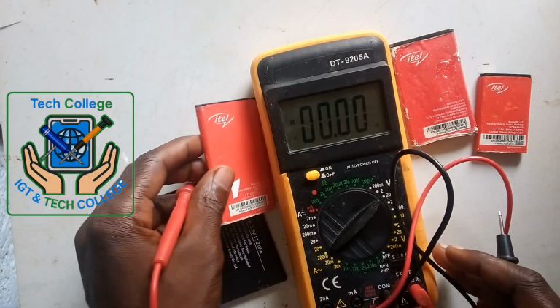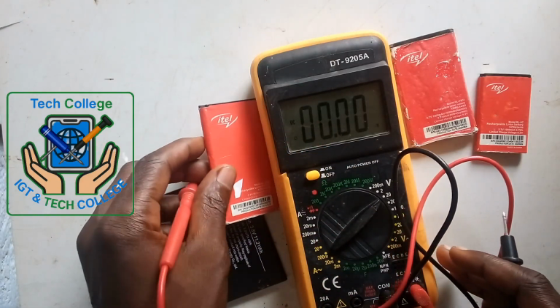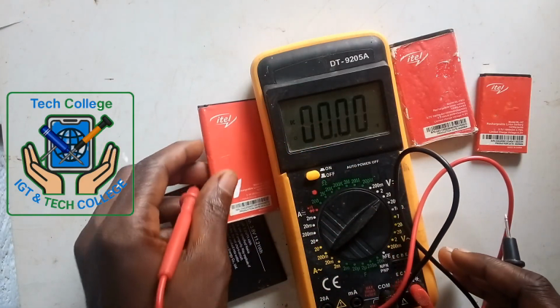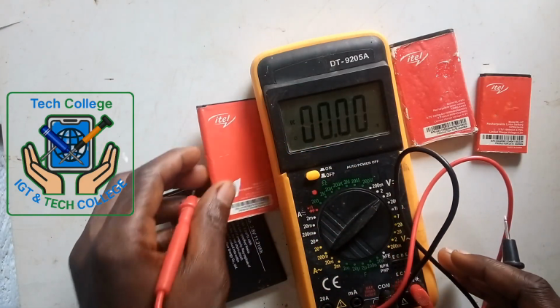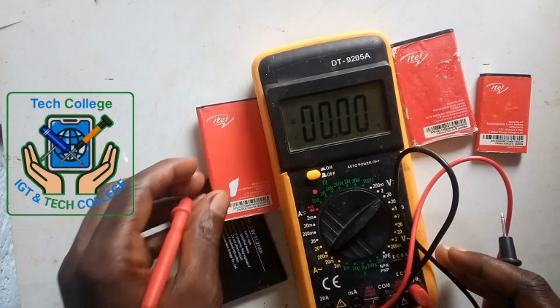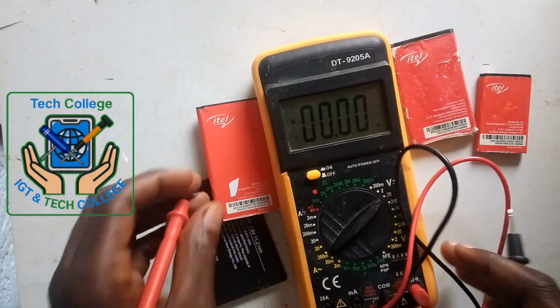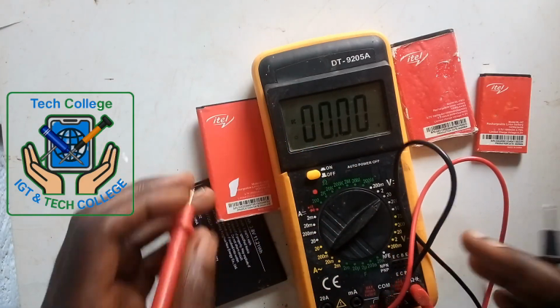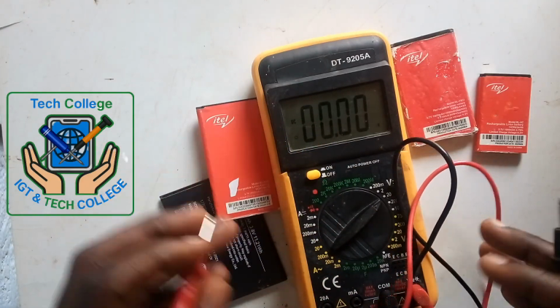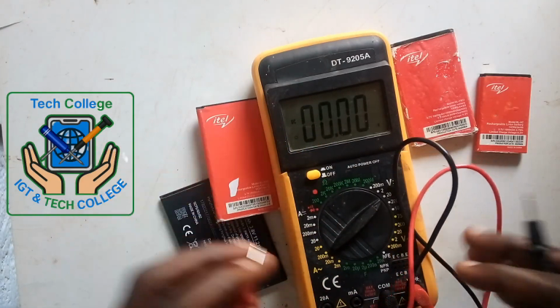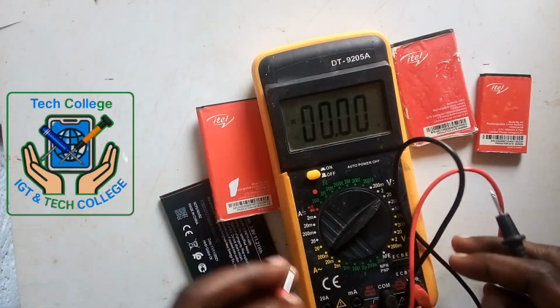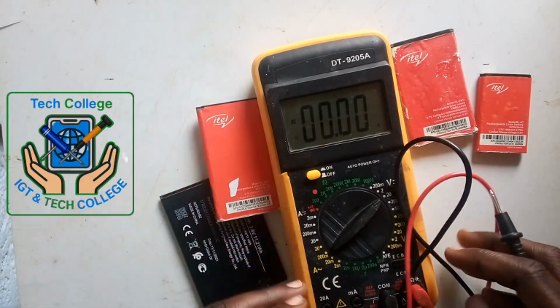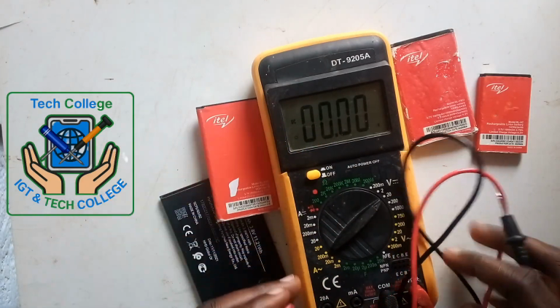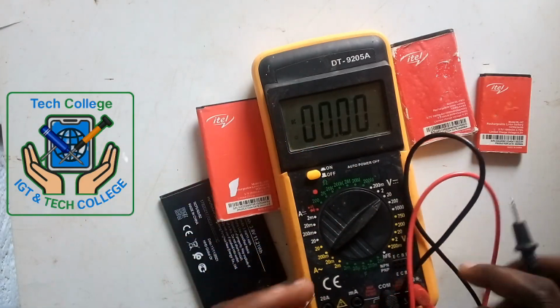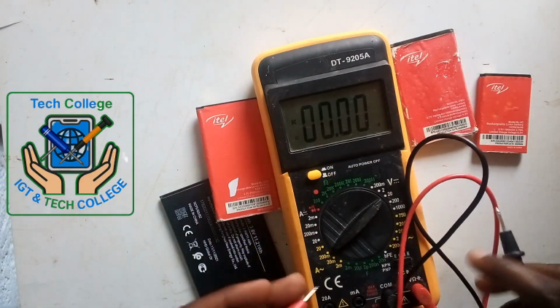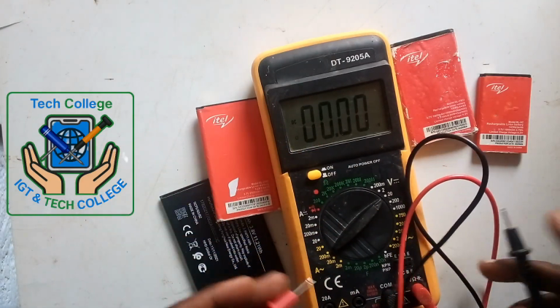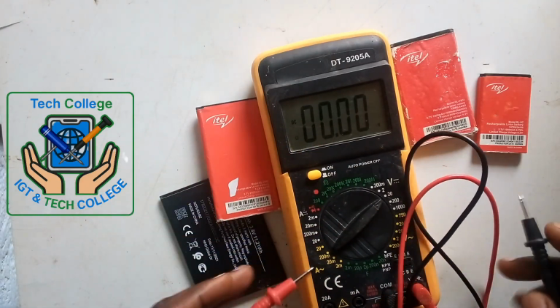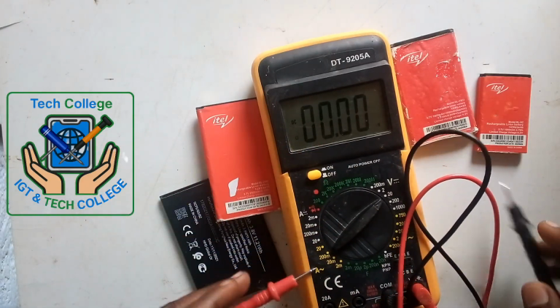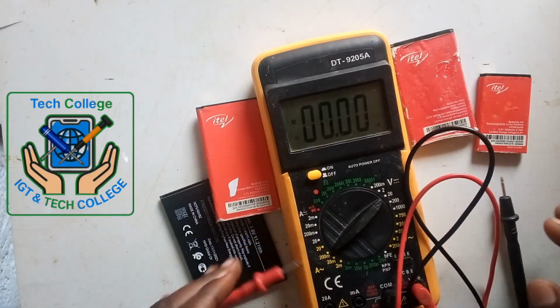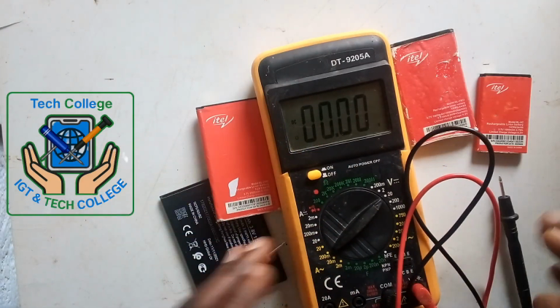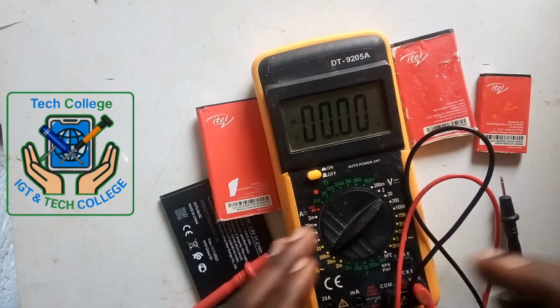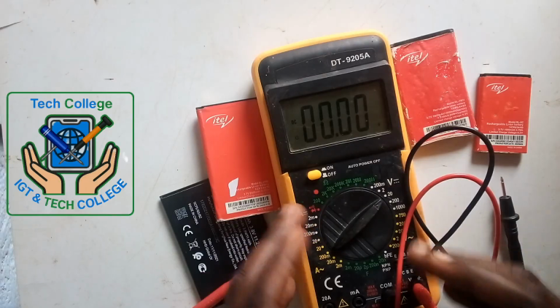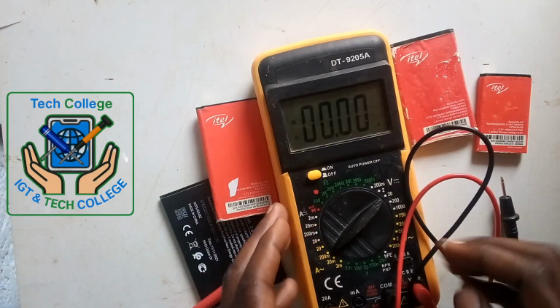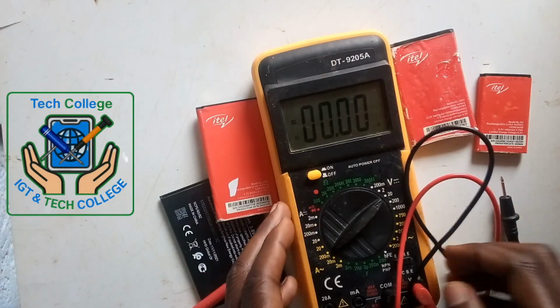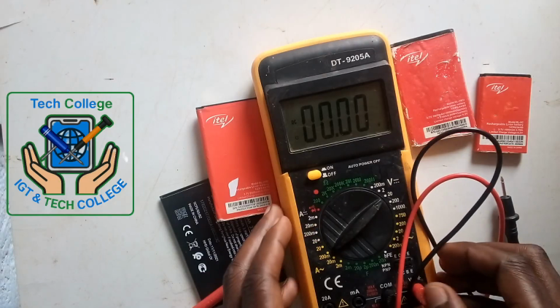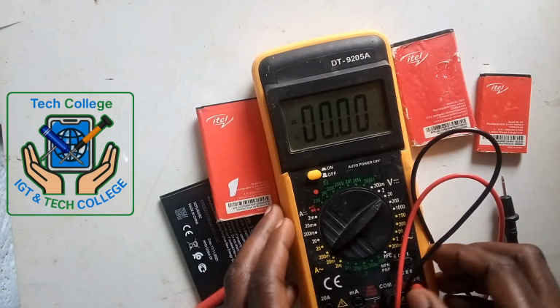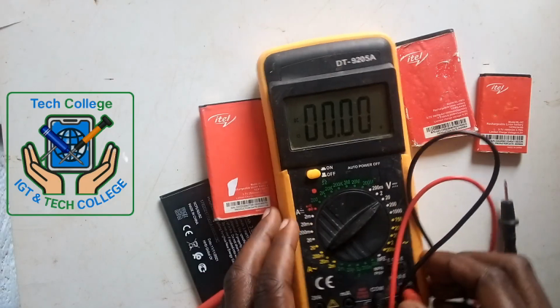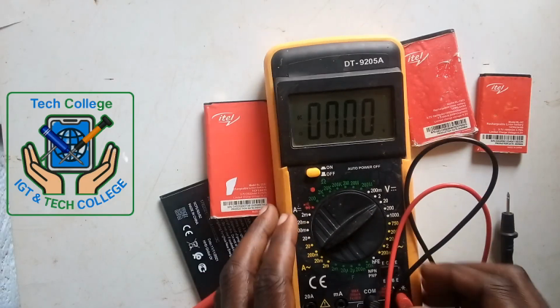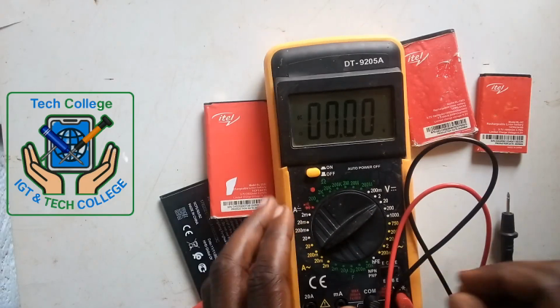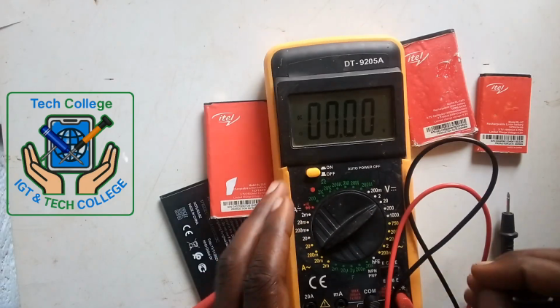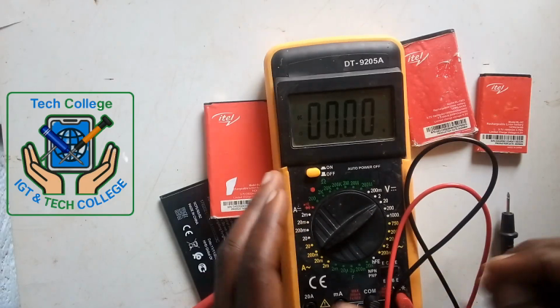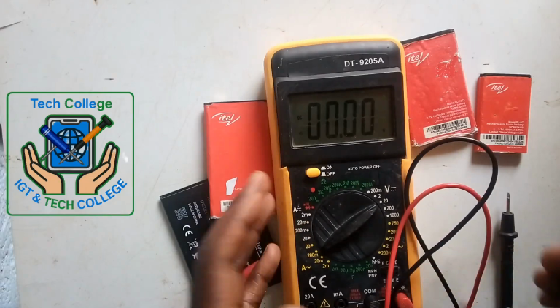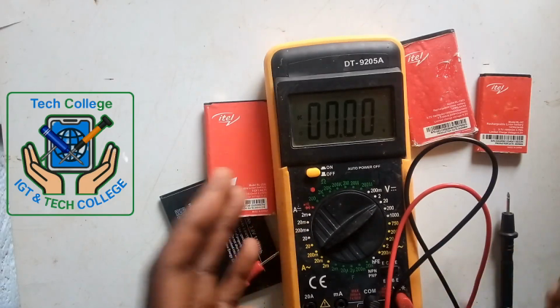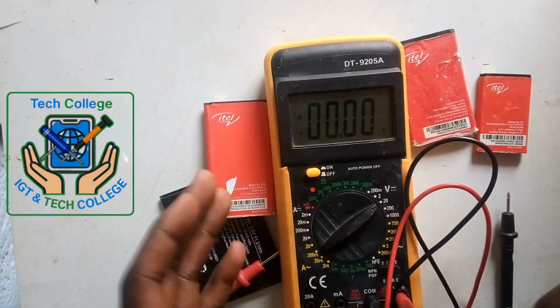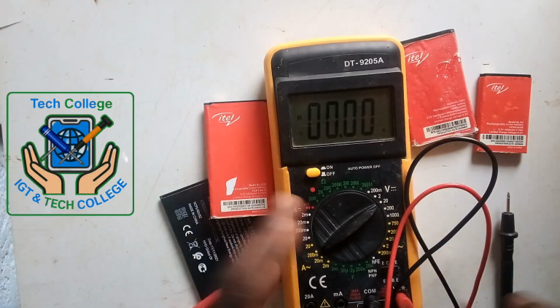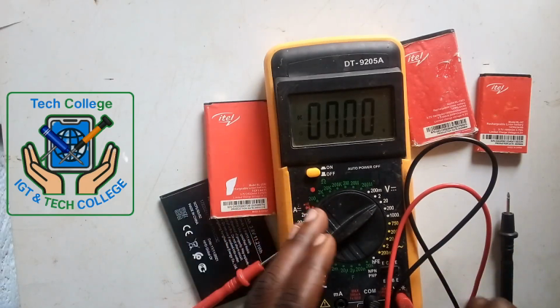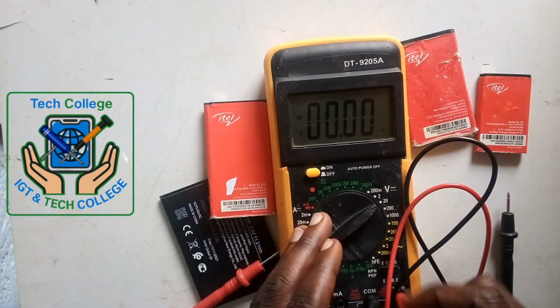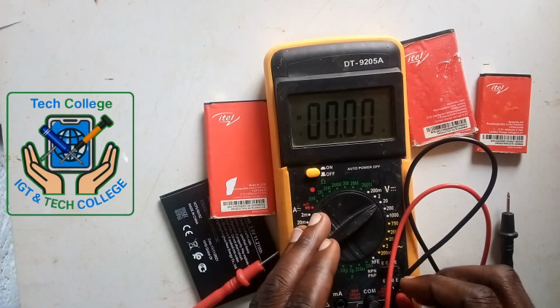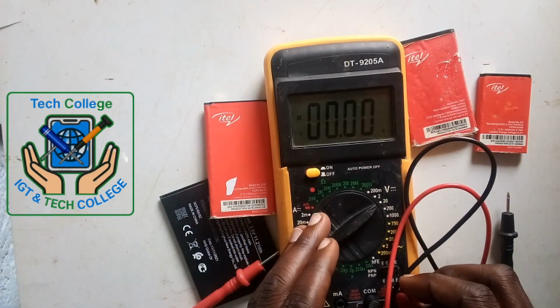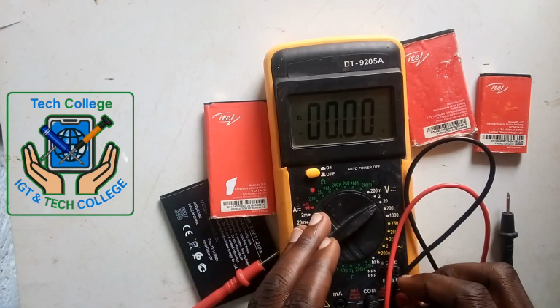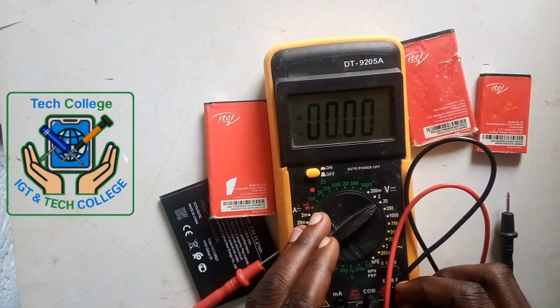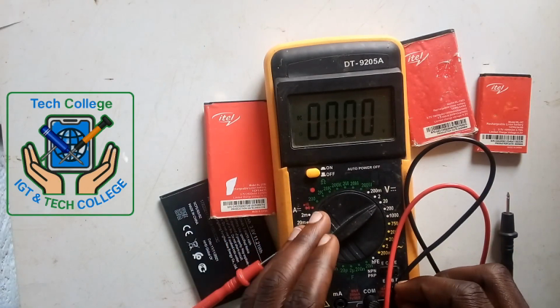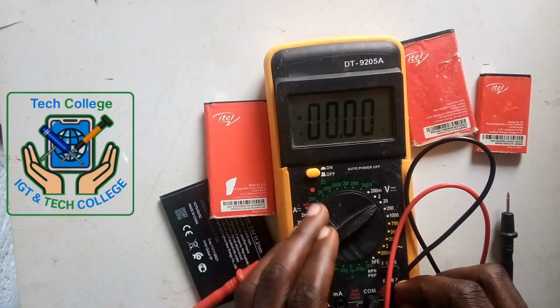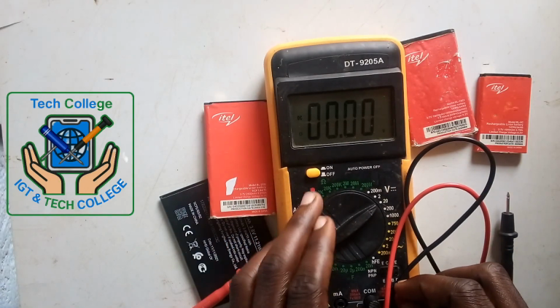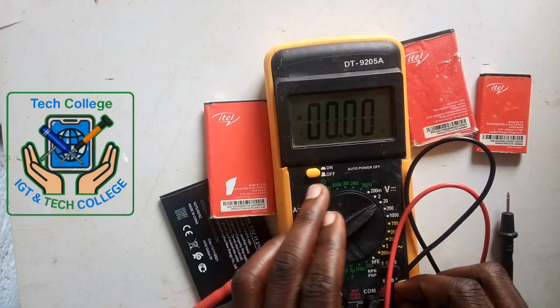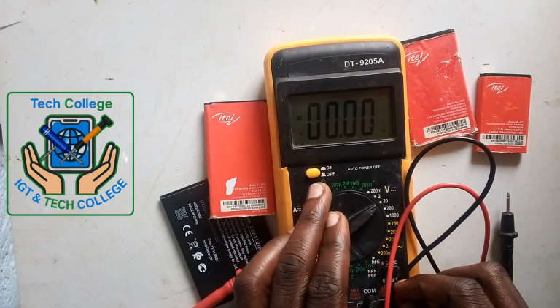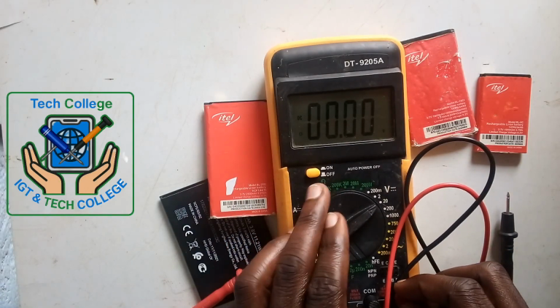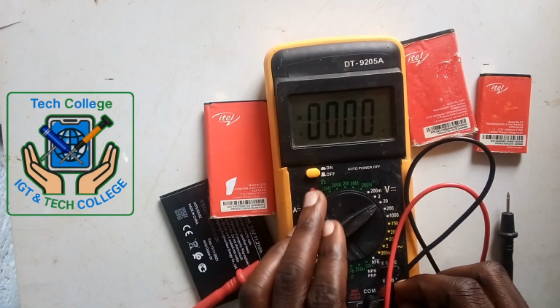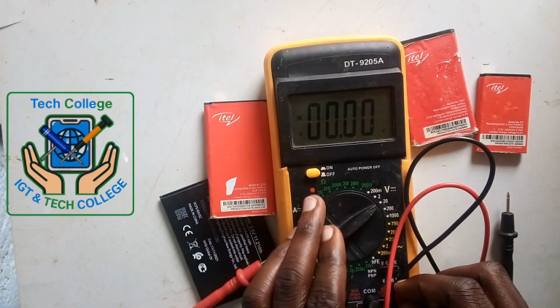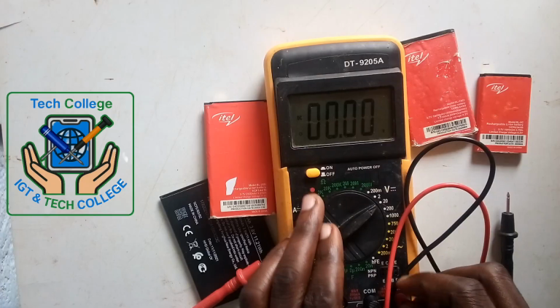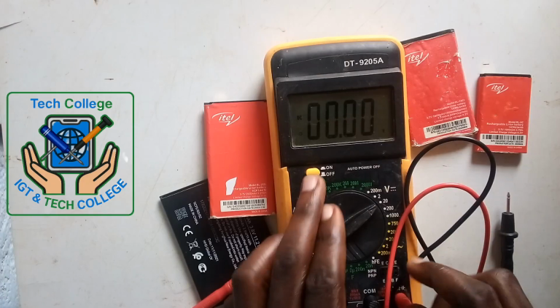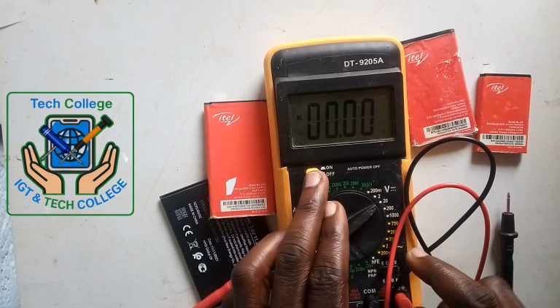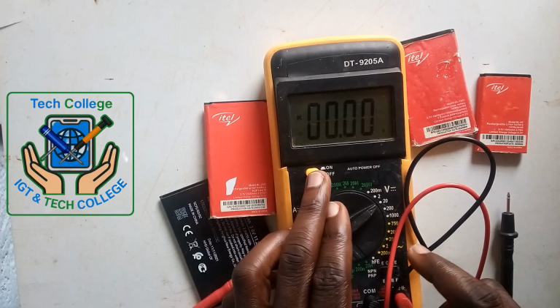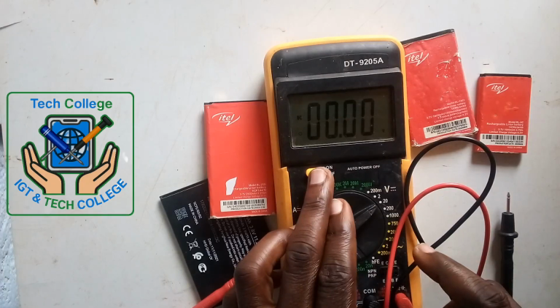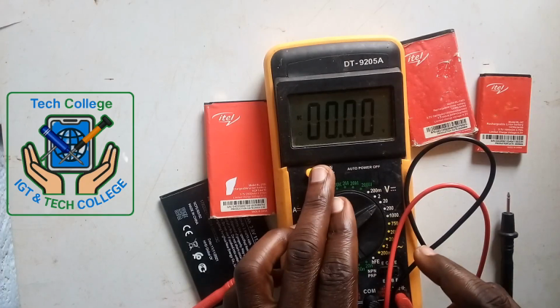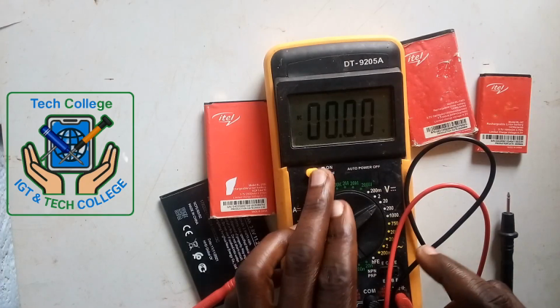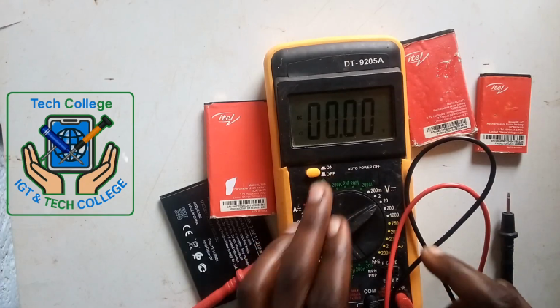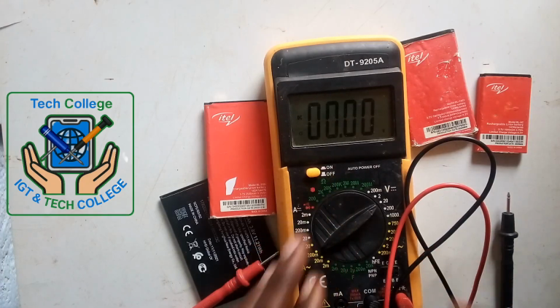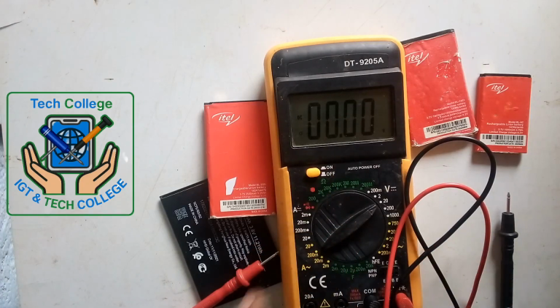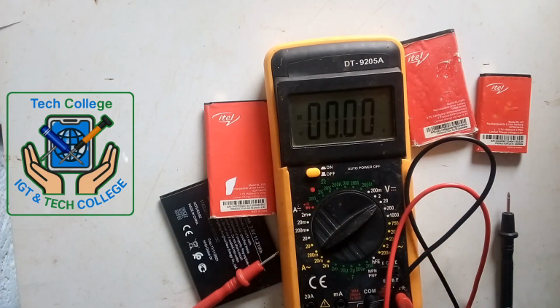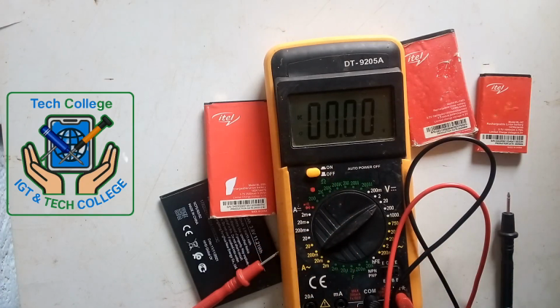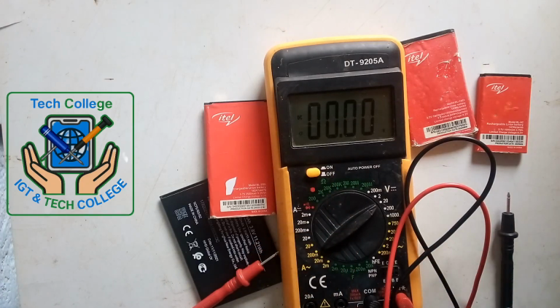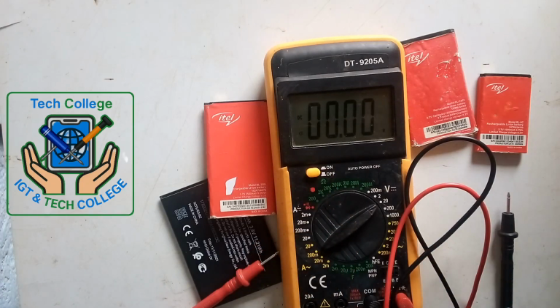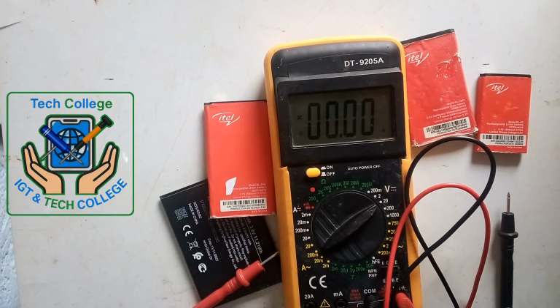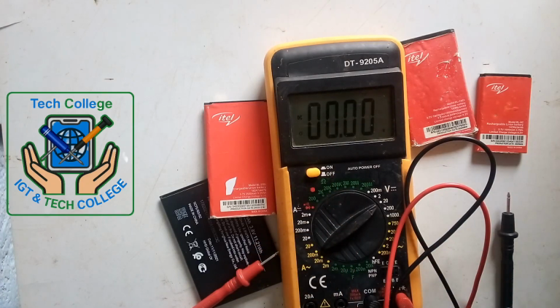I believe you now understand how to identify a good battery and a dead battery. Thank you for watching.